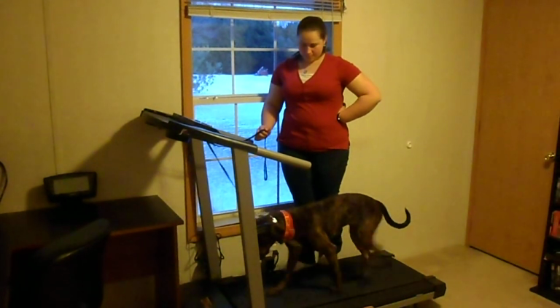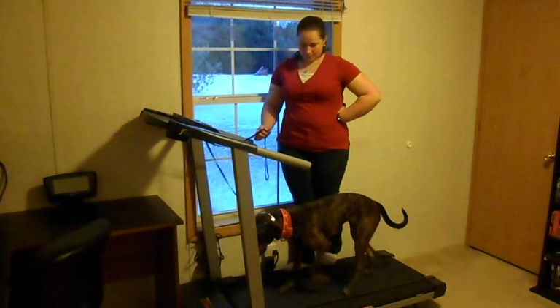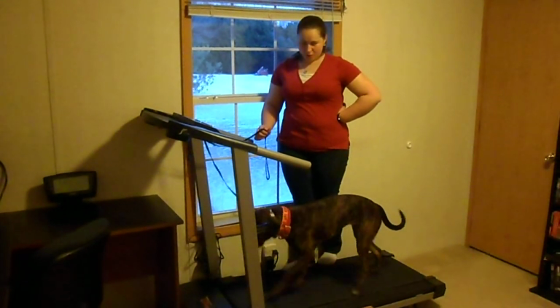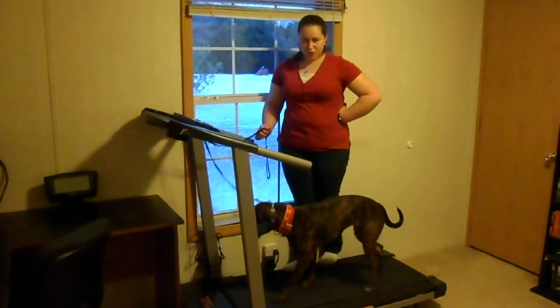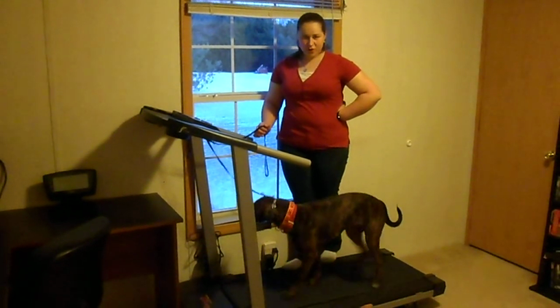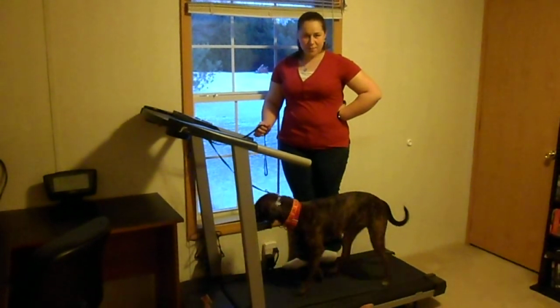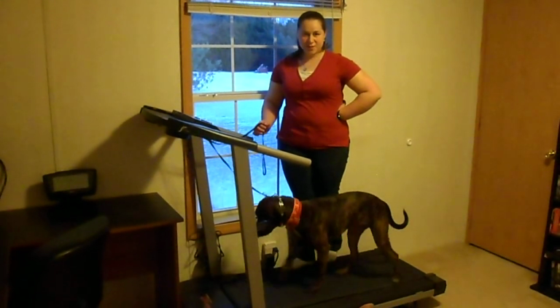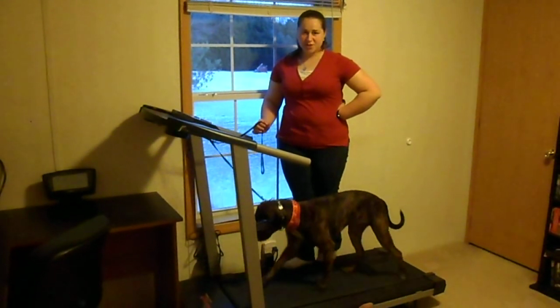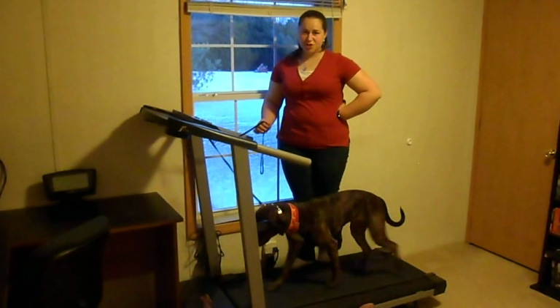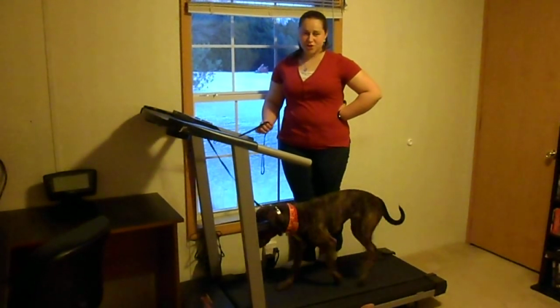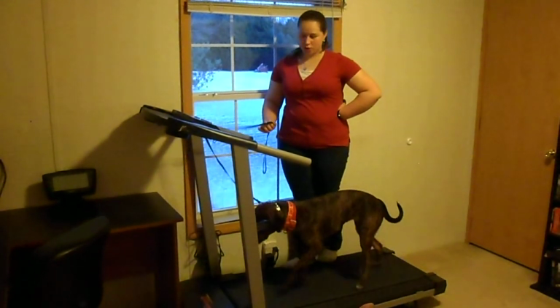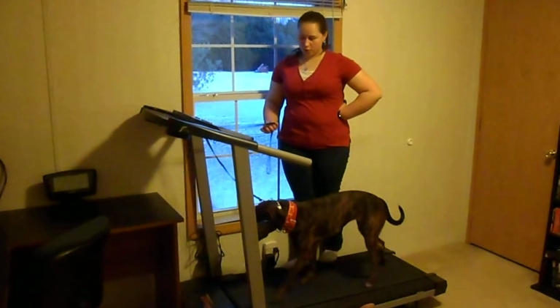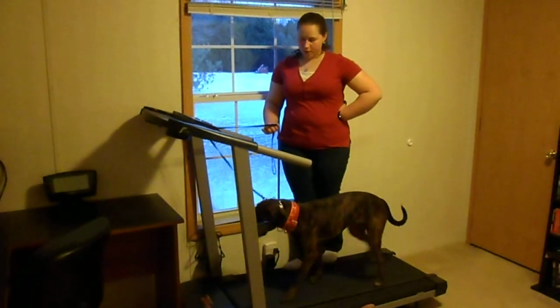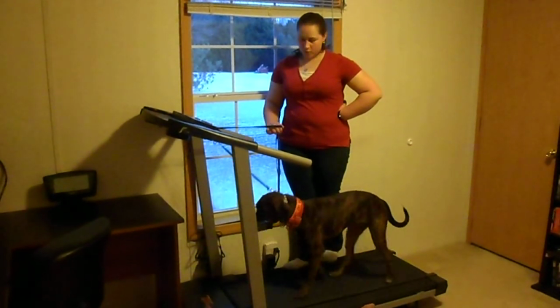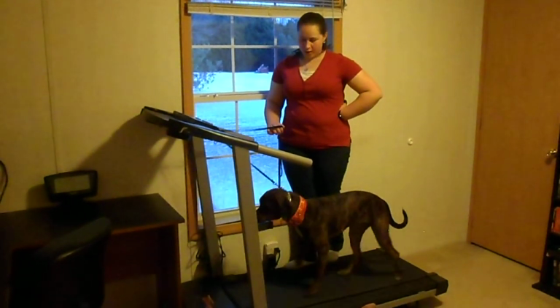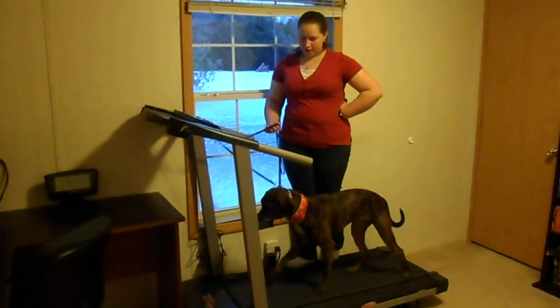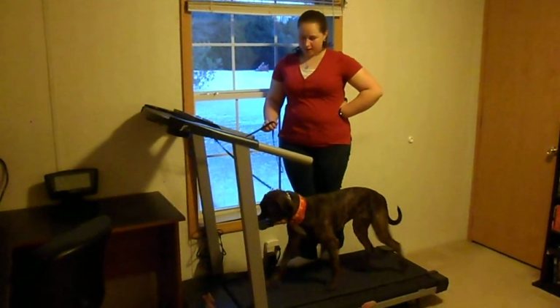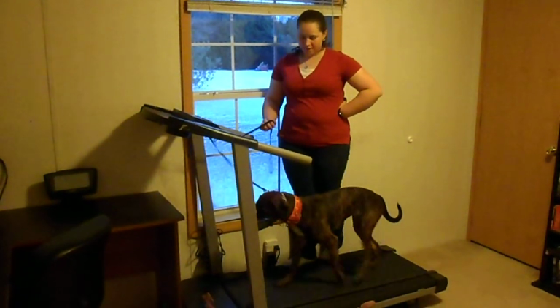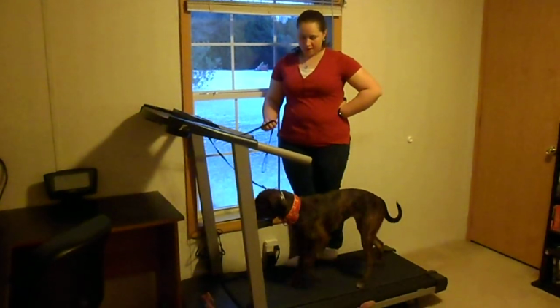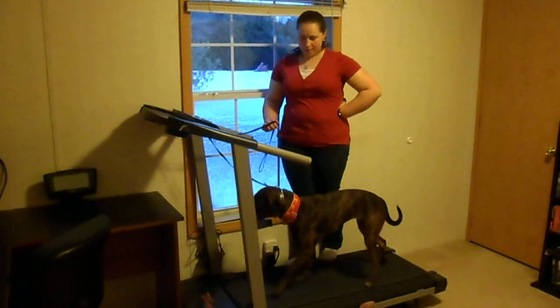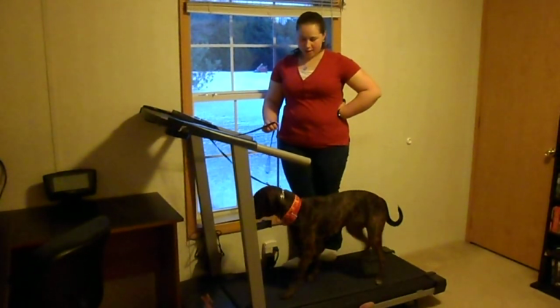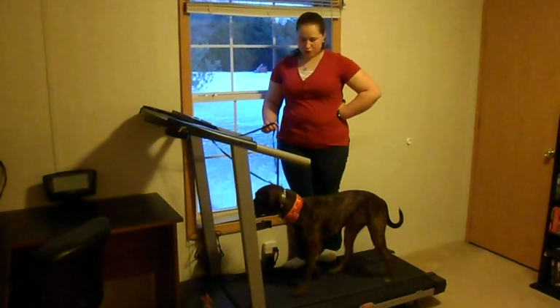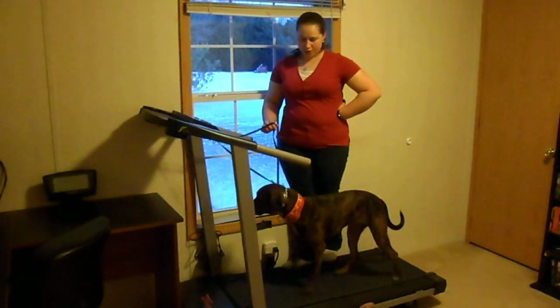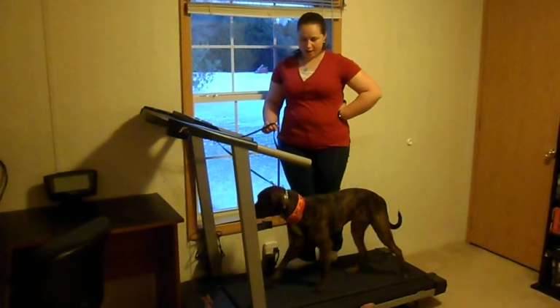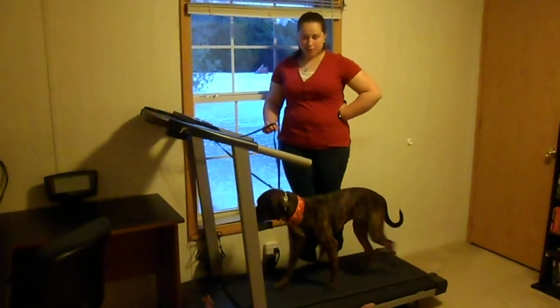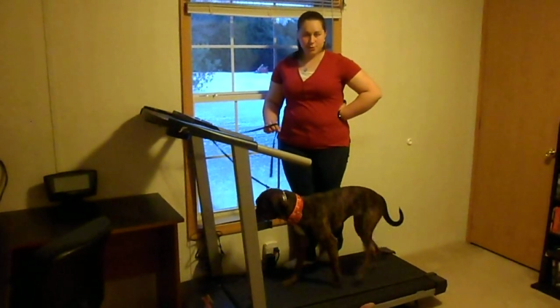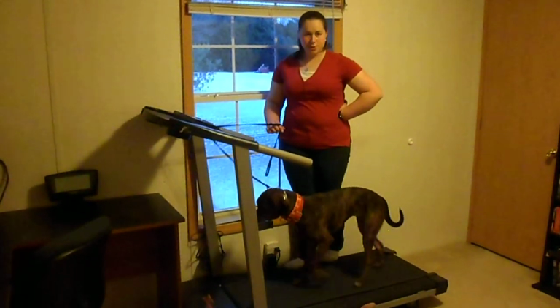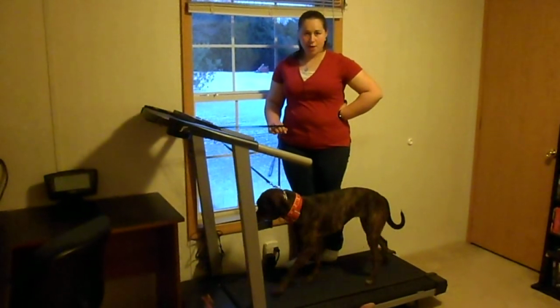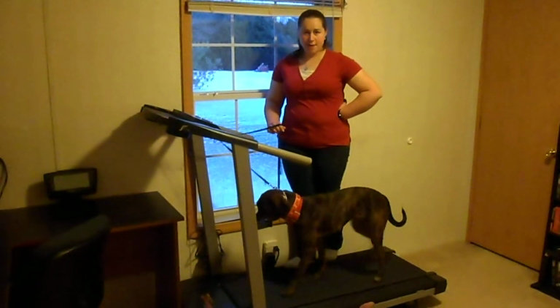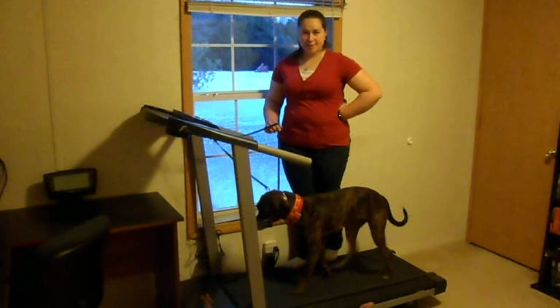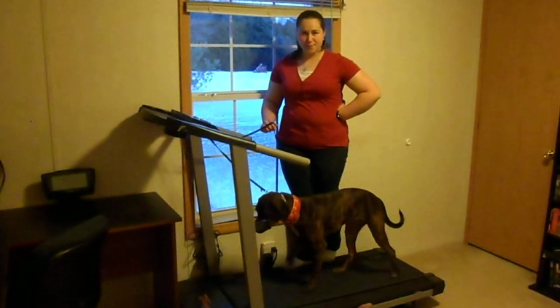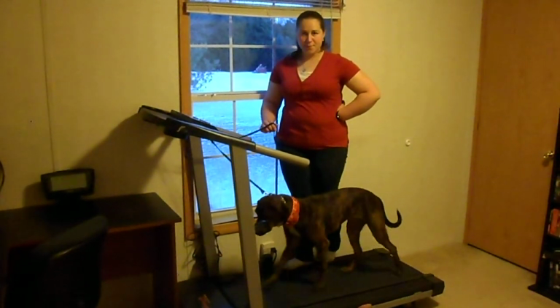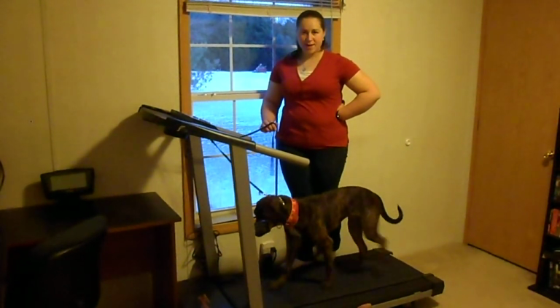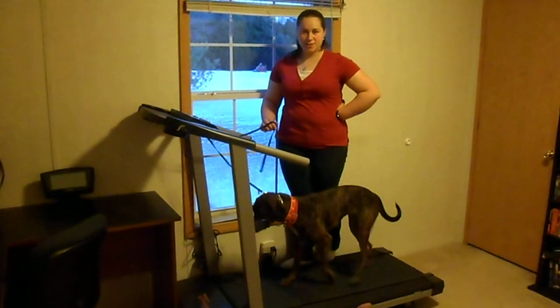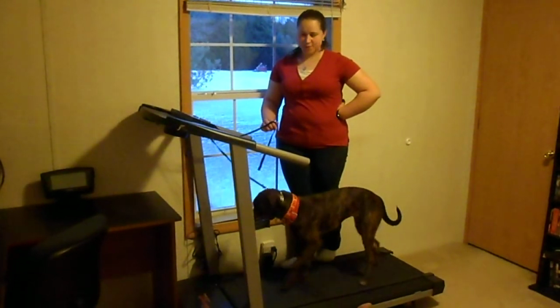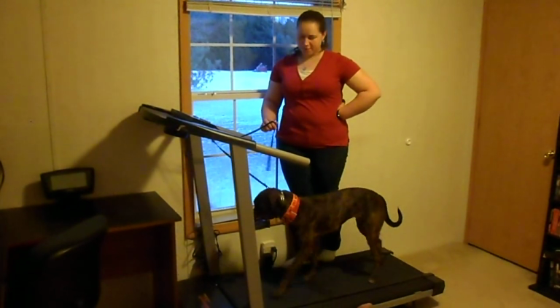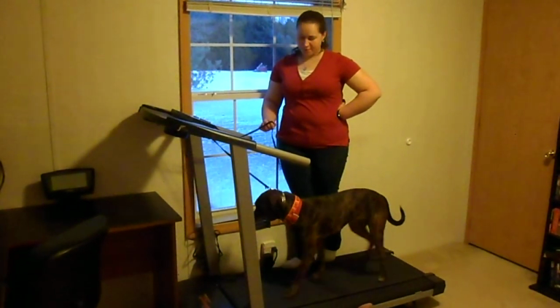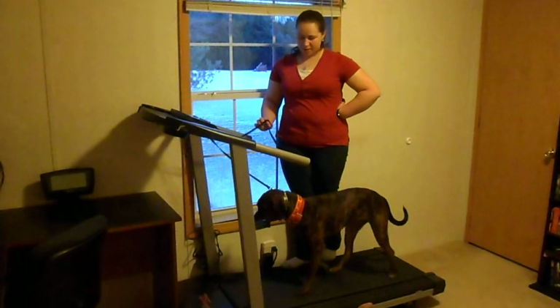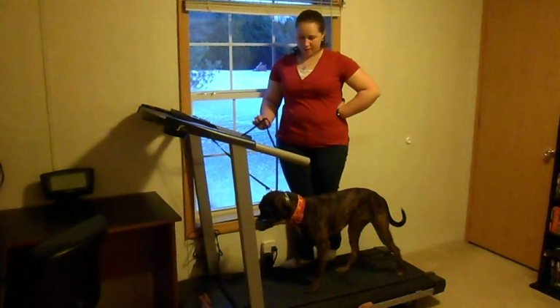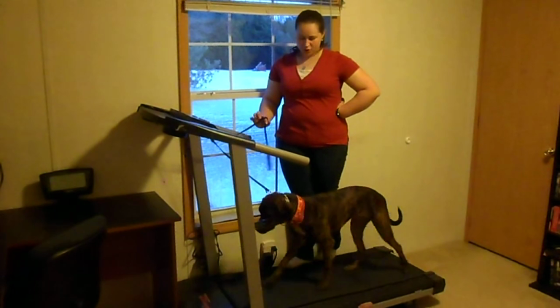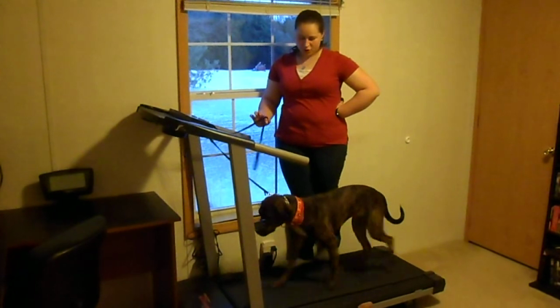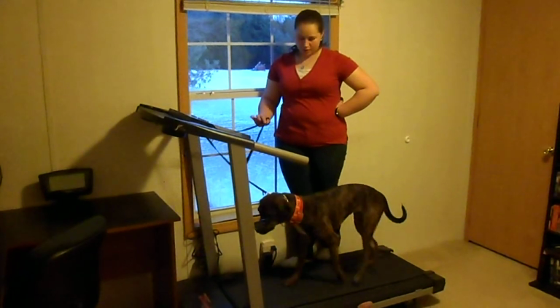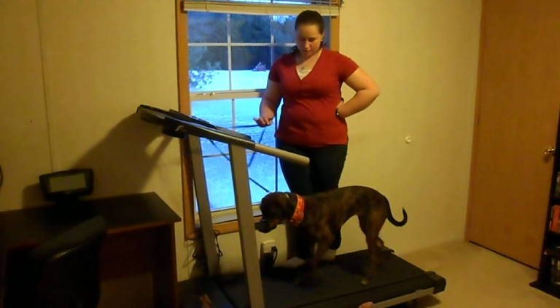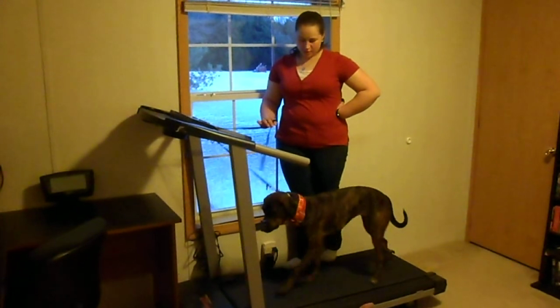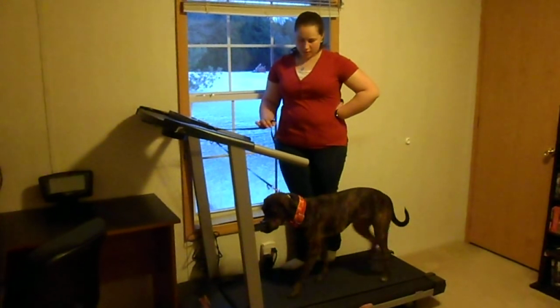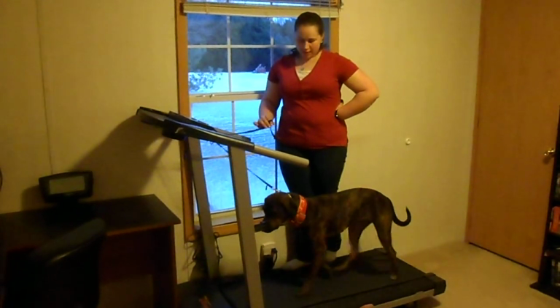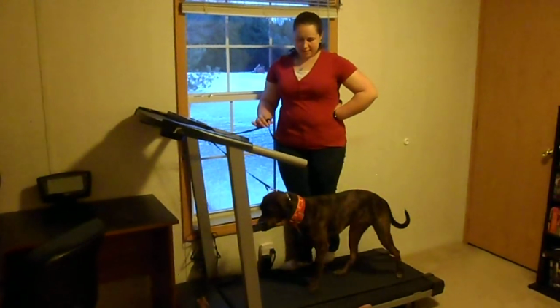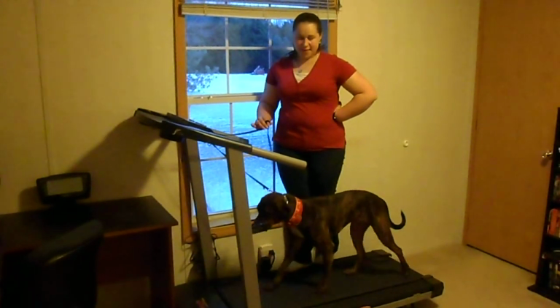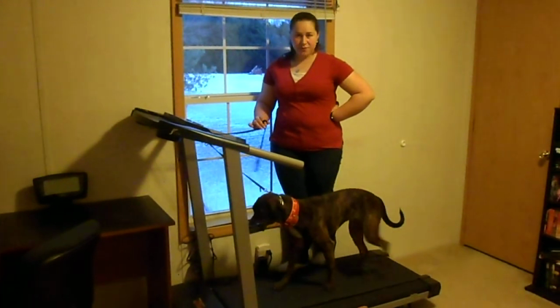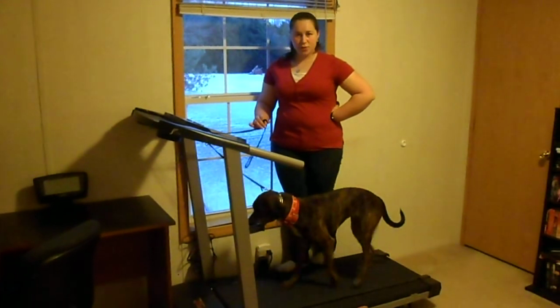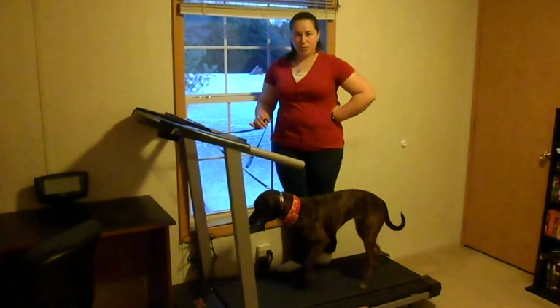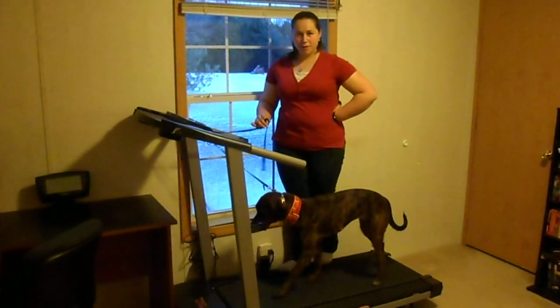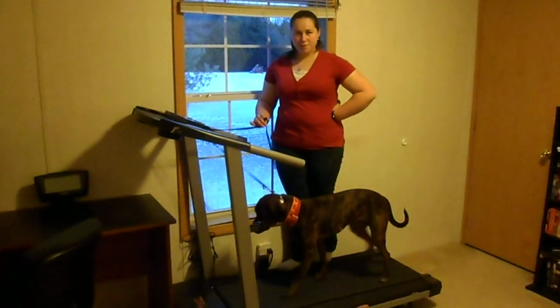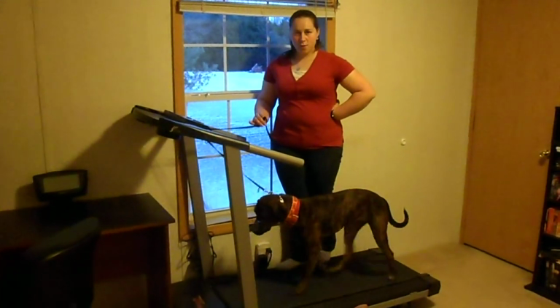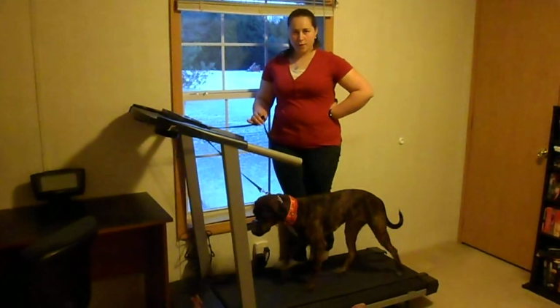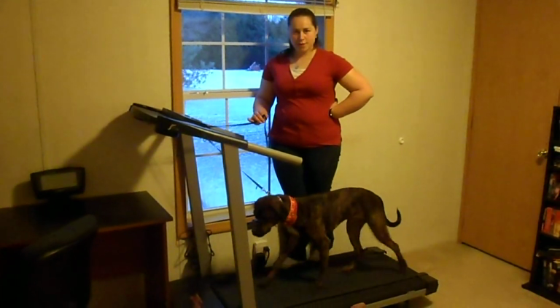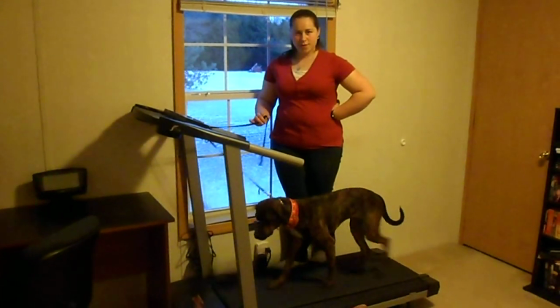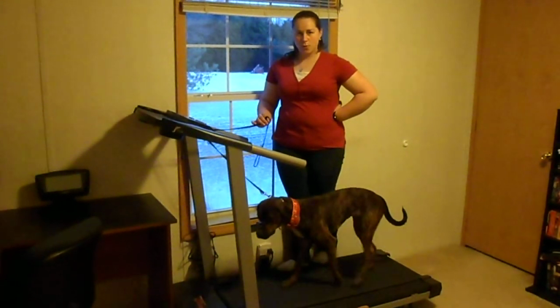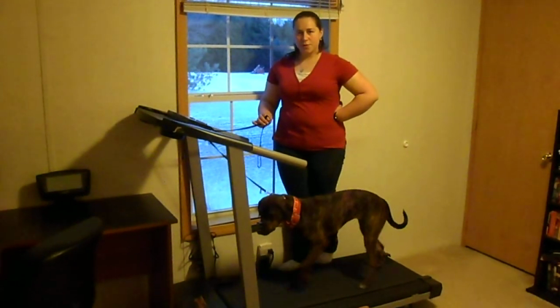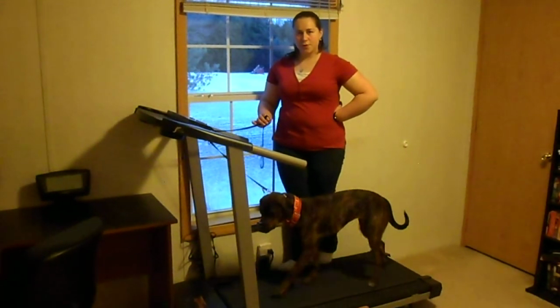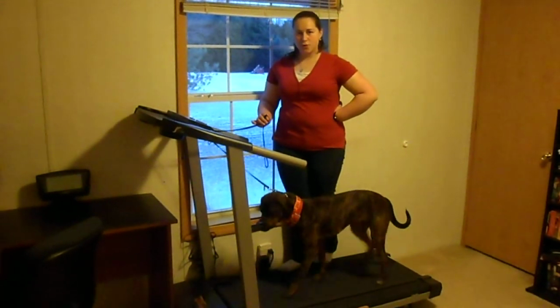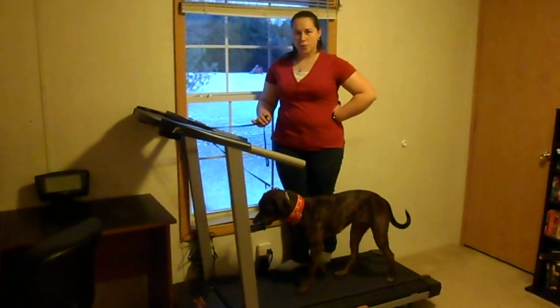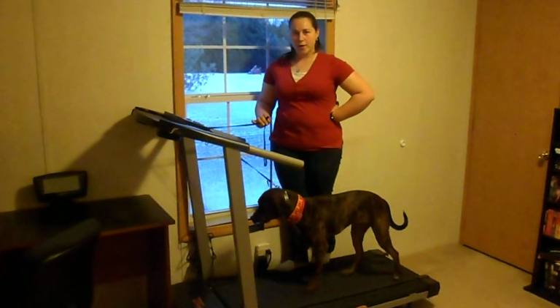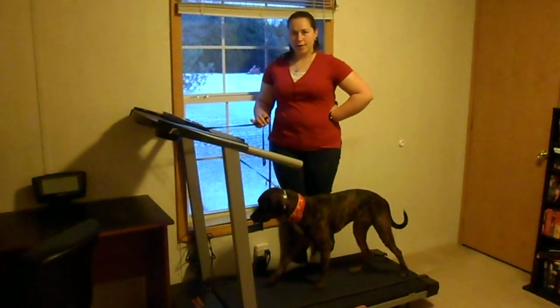The treadmill is just a great way to give them extra exercise and mental stimulation, because they have to really focus on what they're doing.